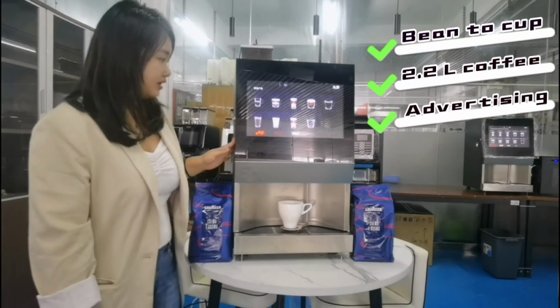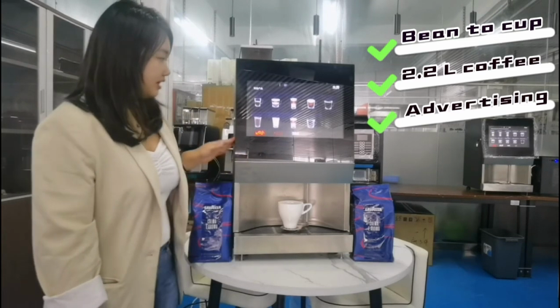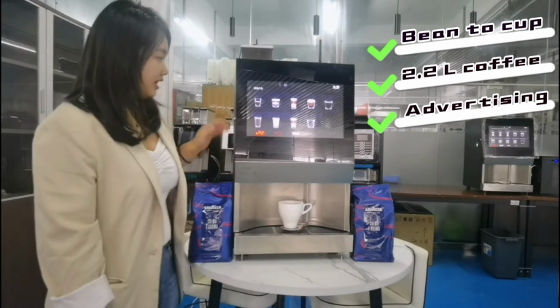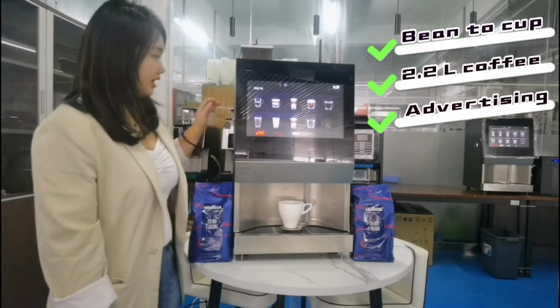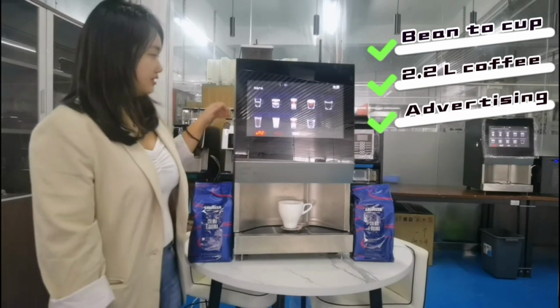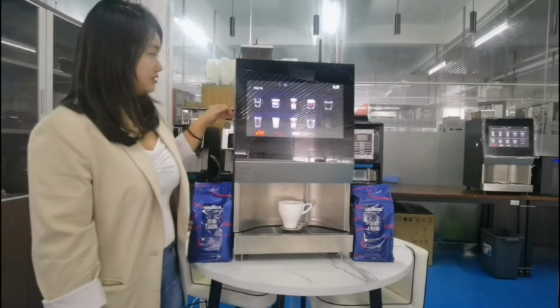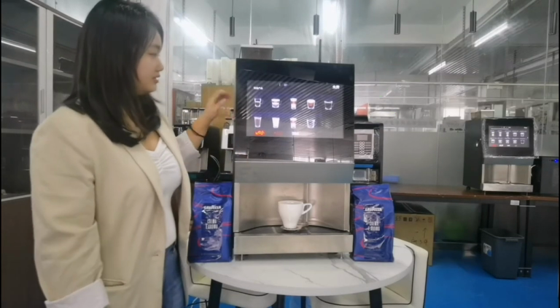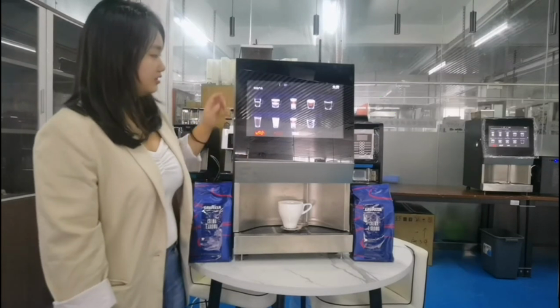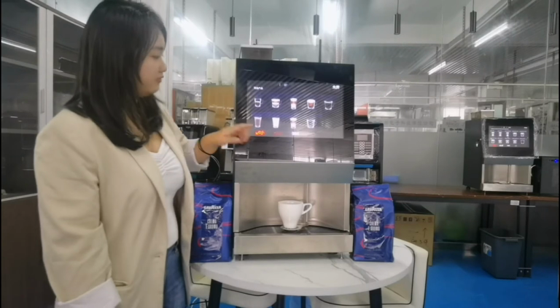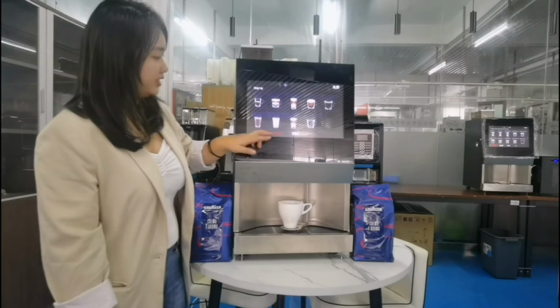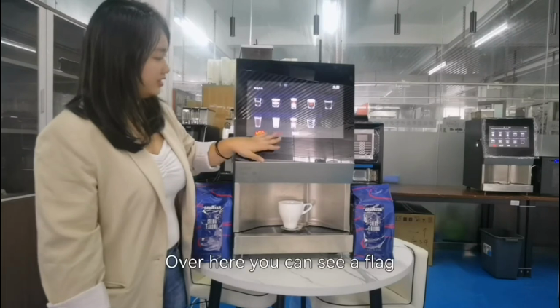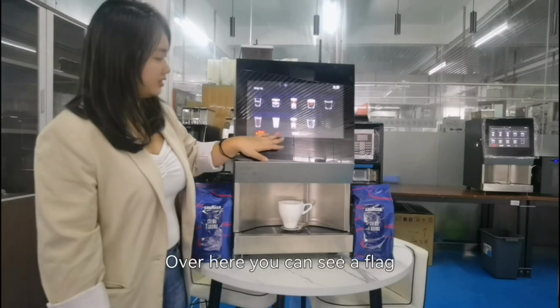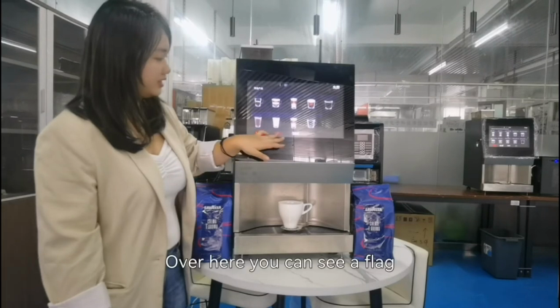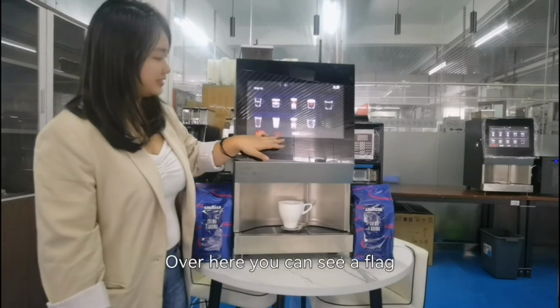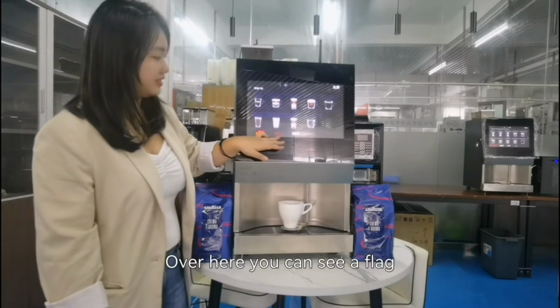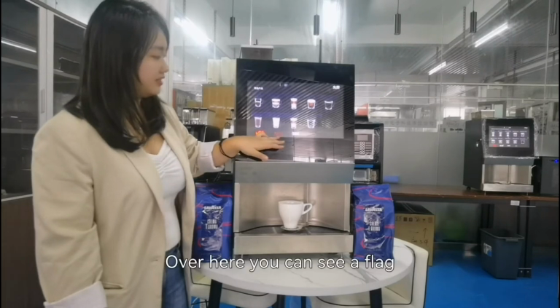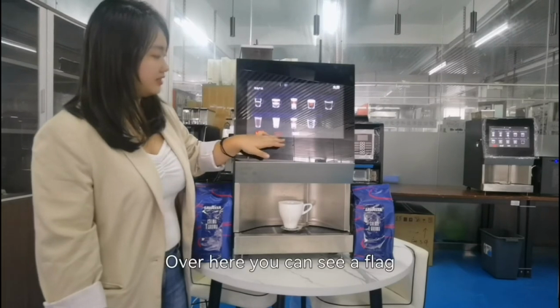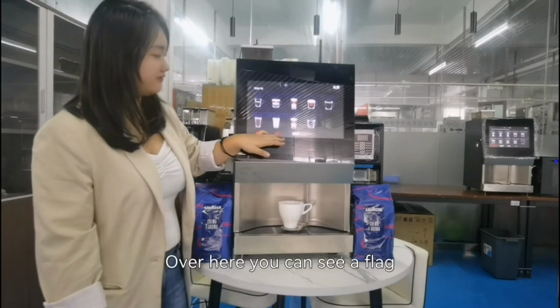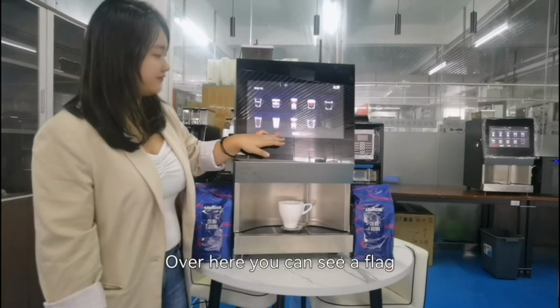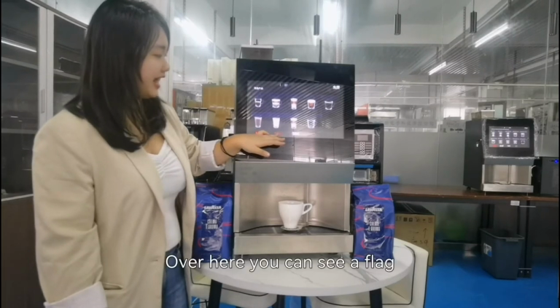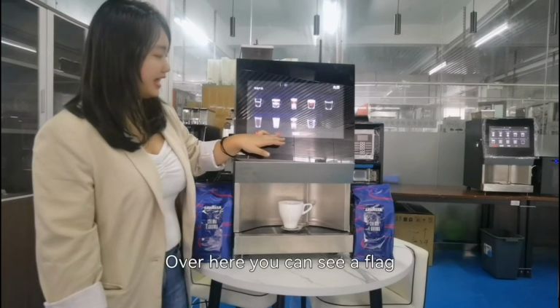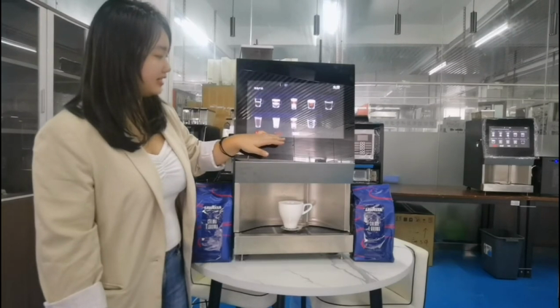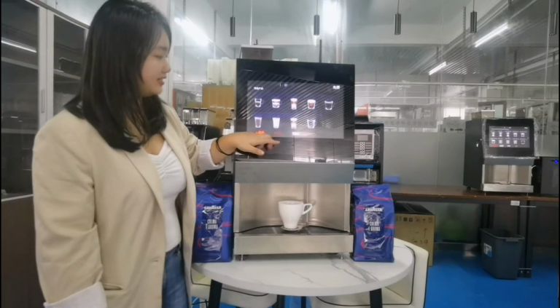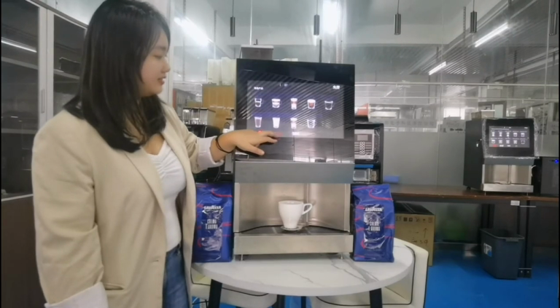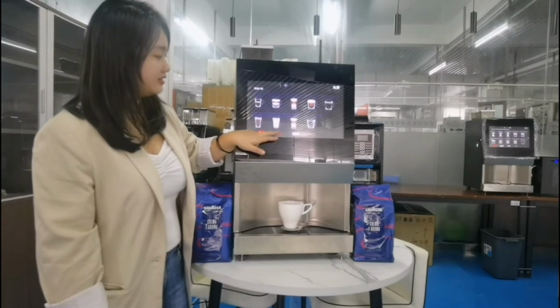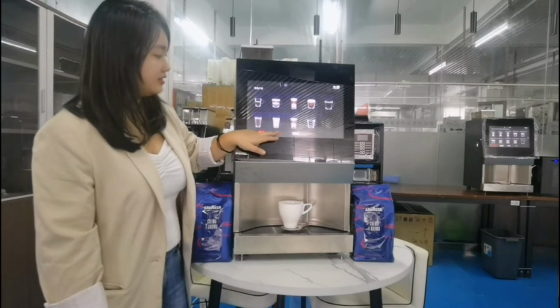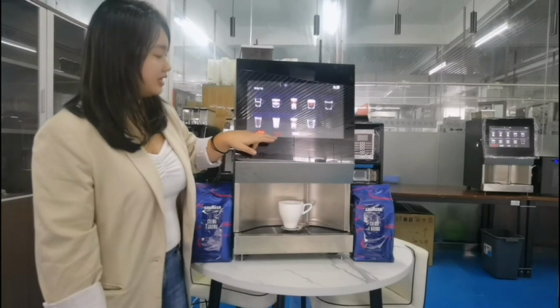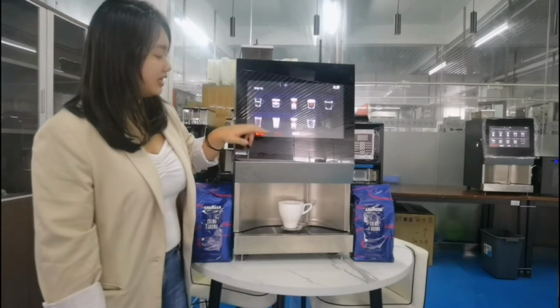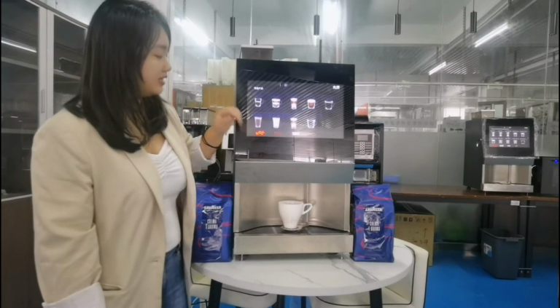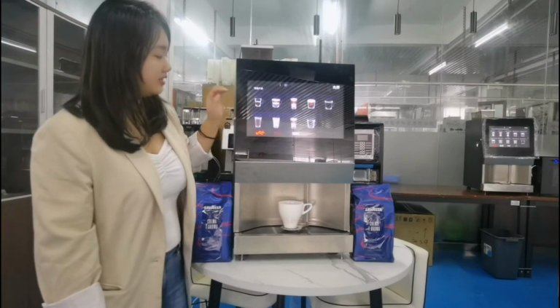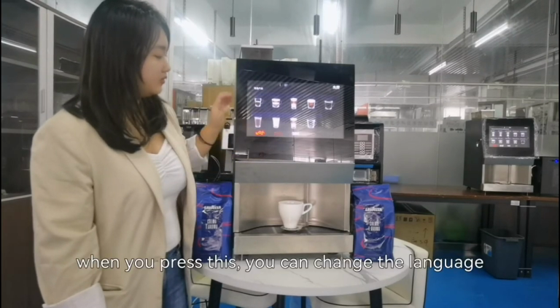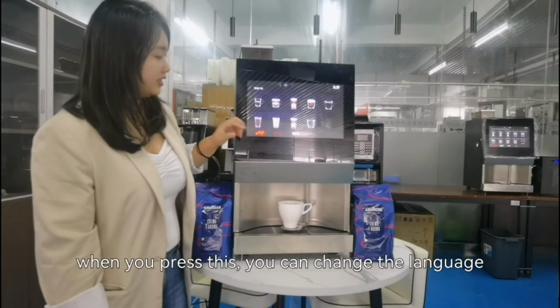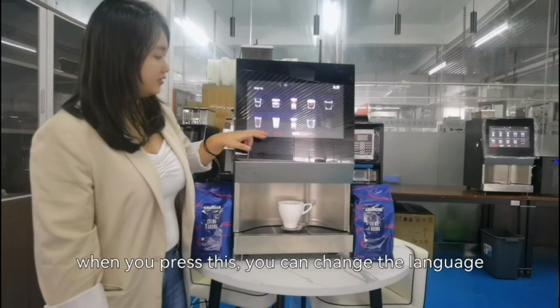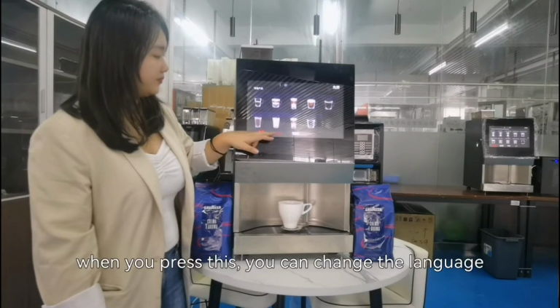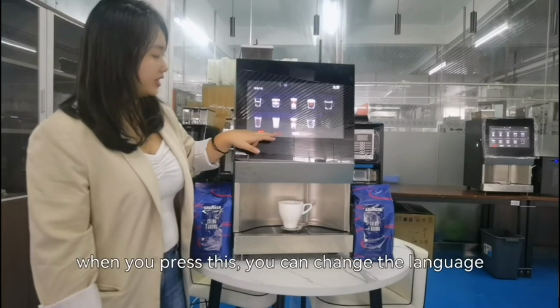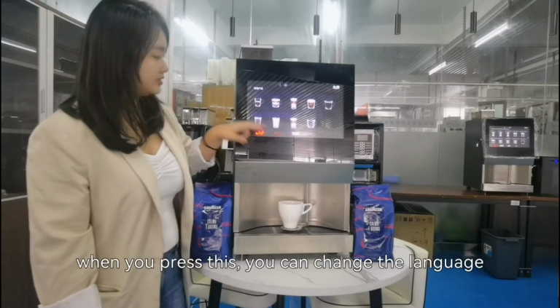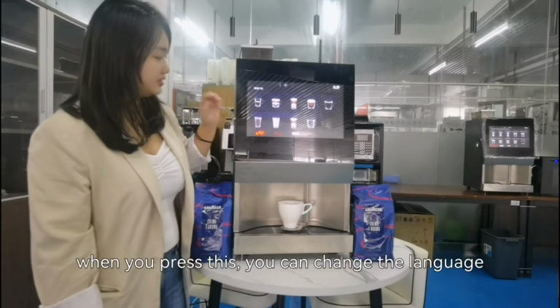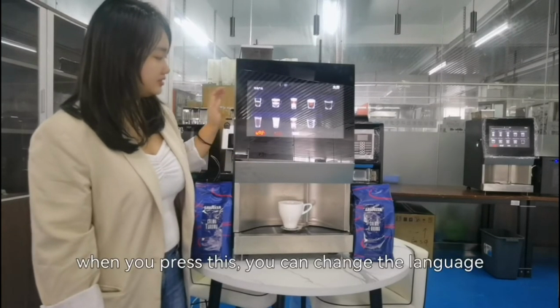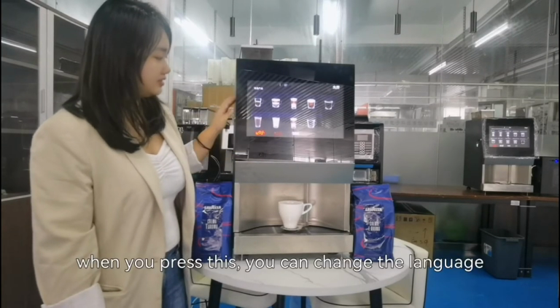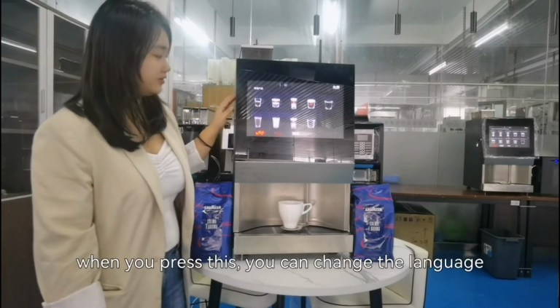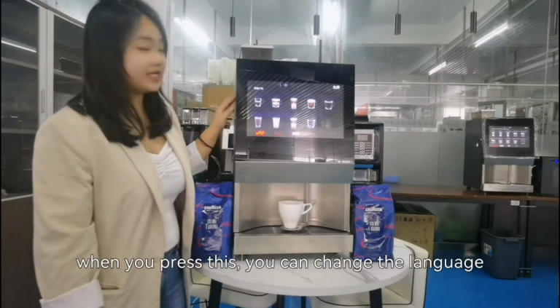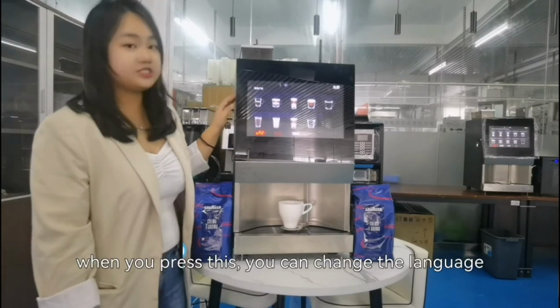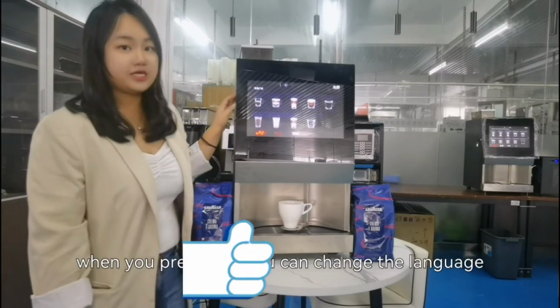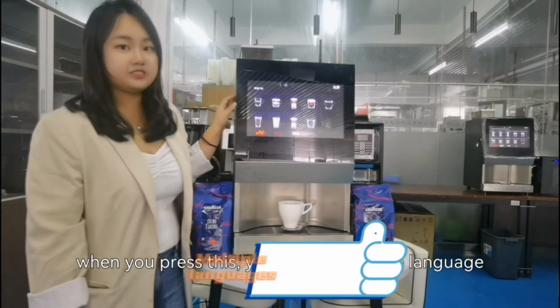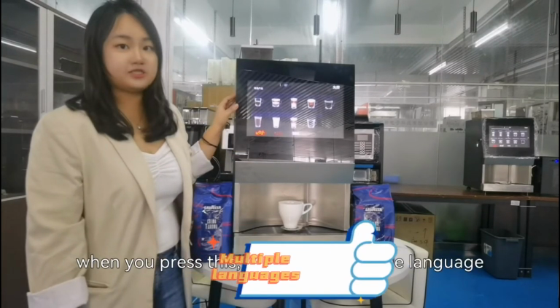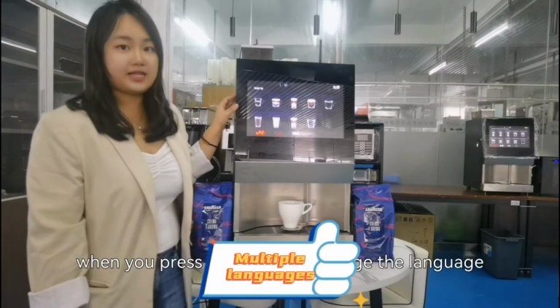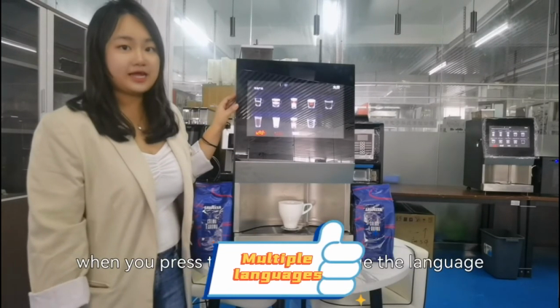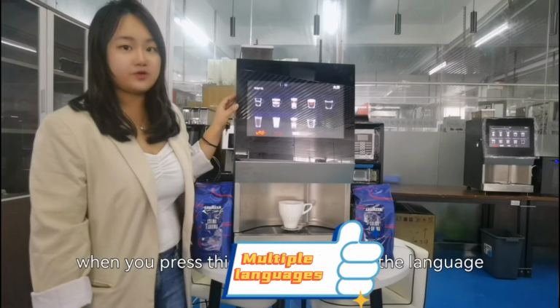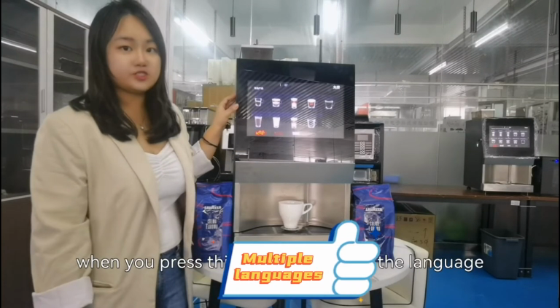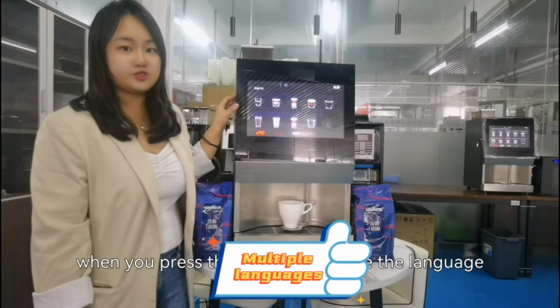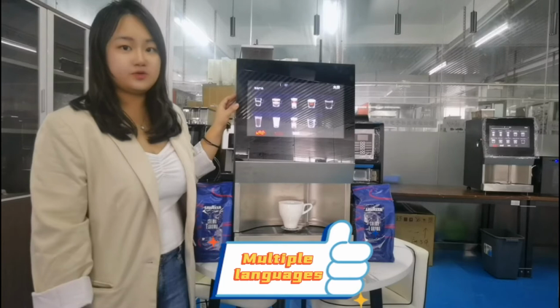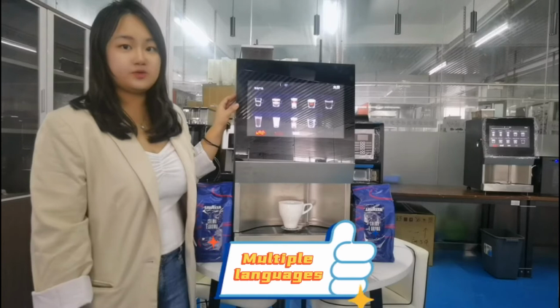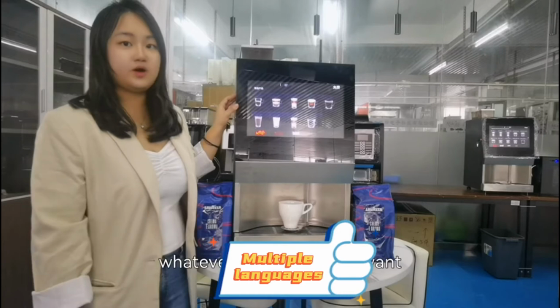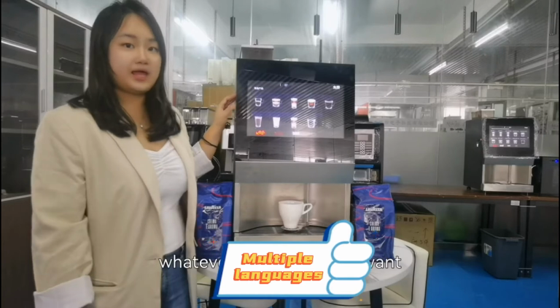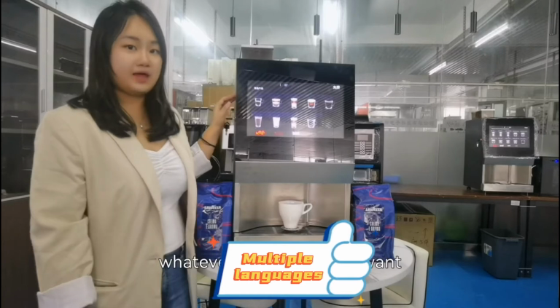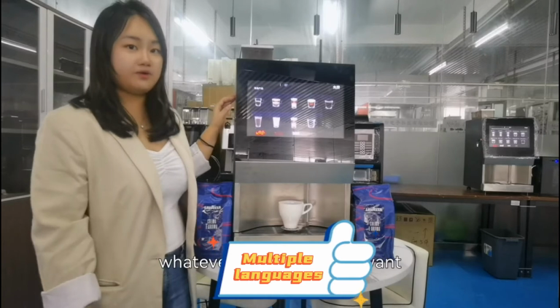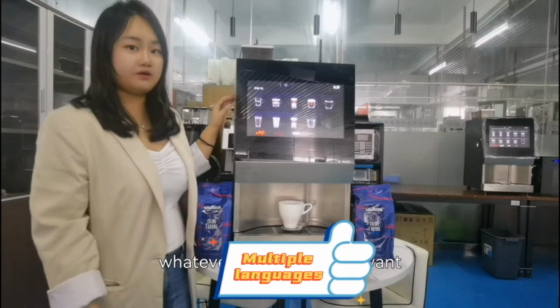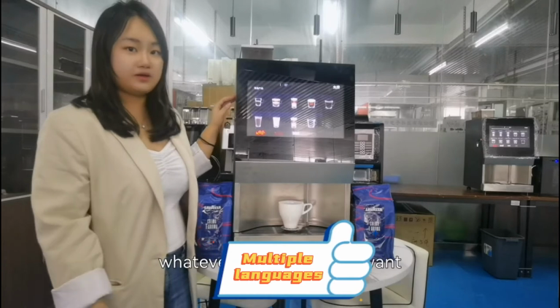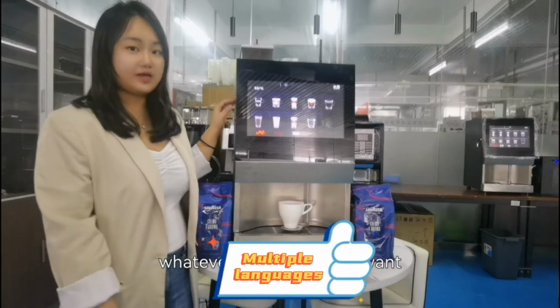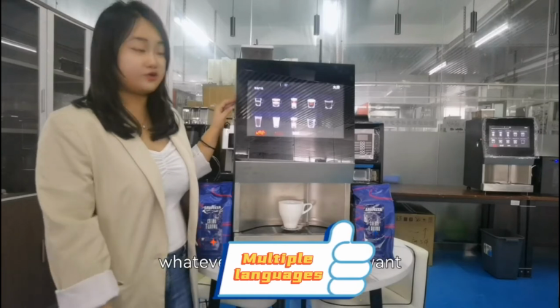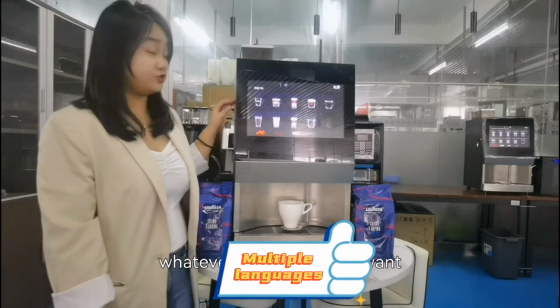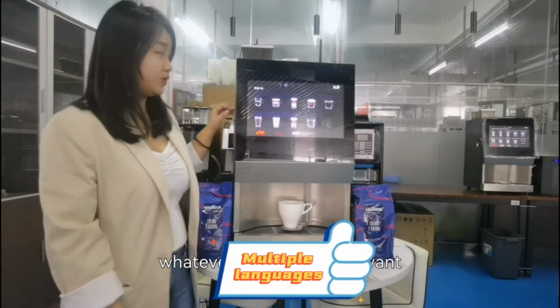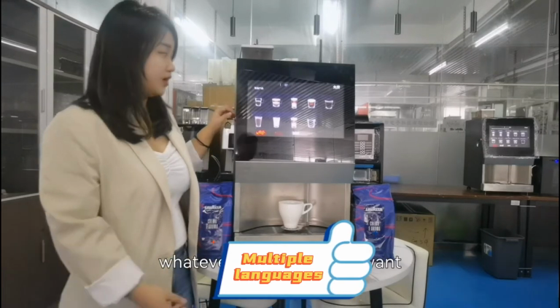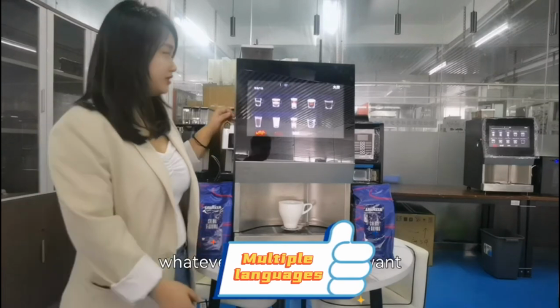Over here you can see a flag. When you press this, you can change the language — whatever language you want.